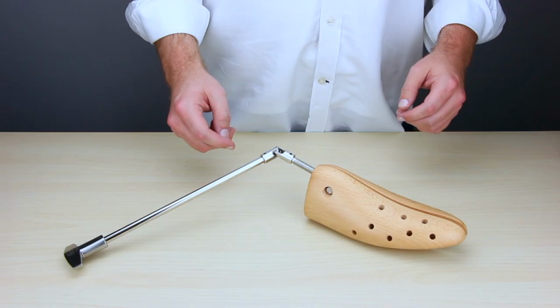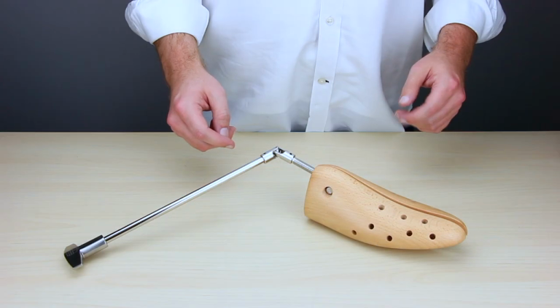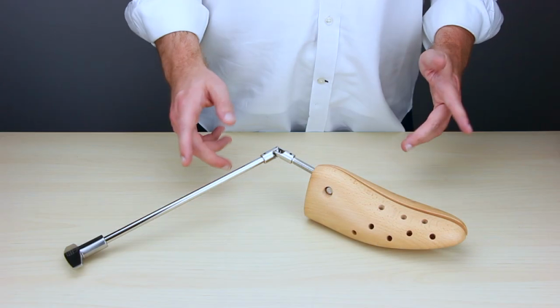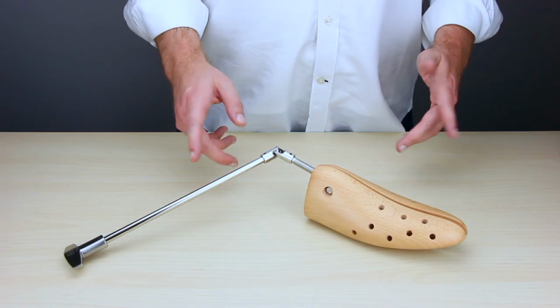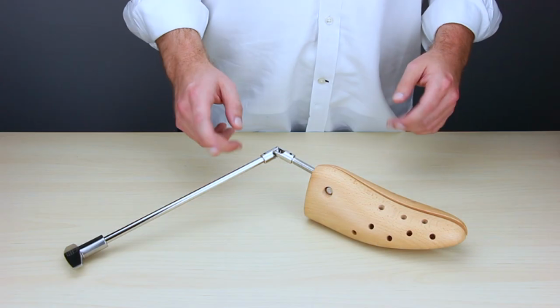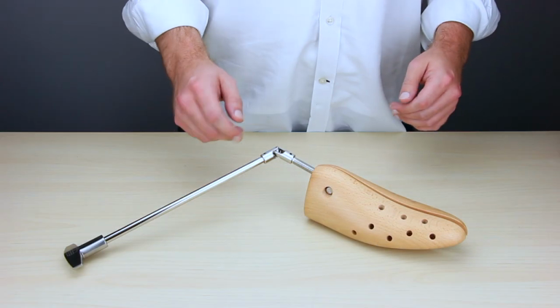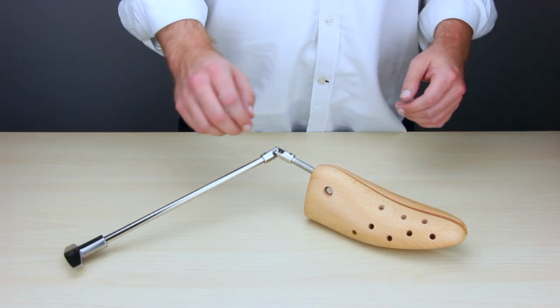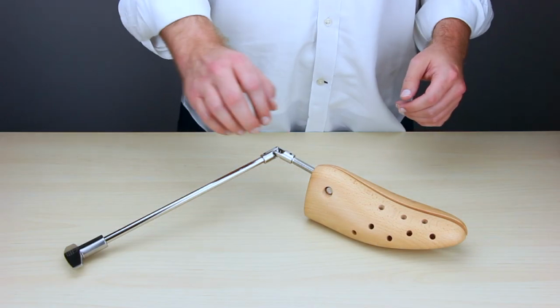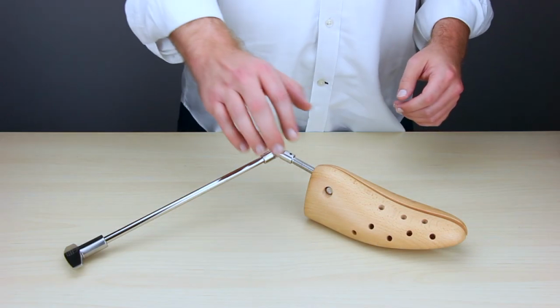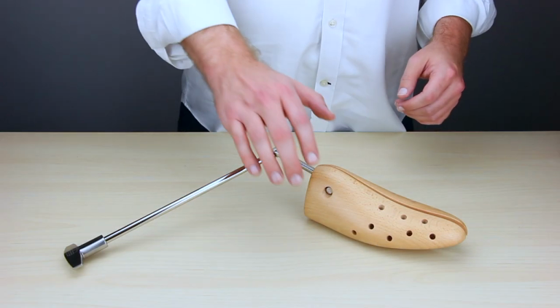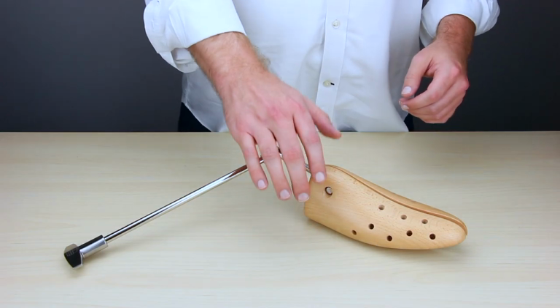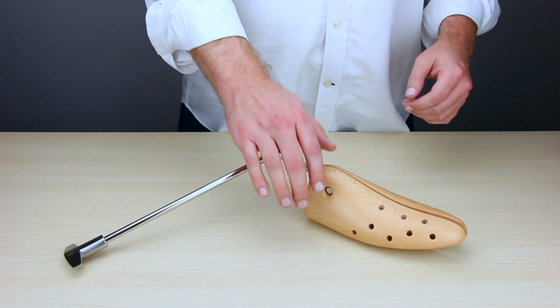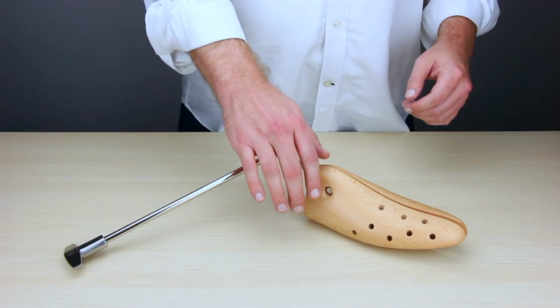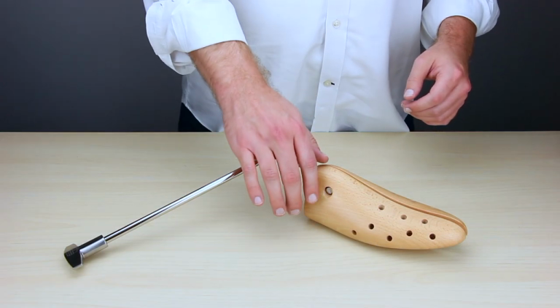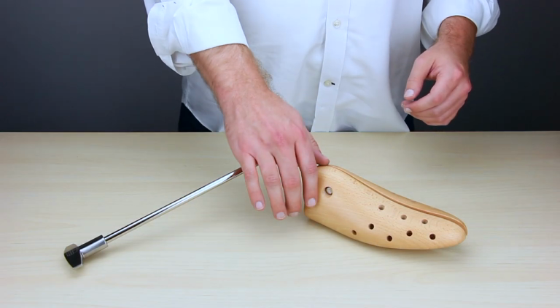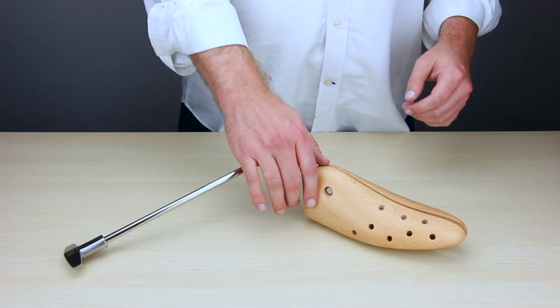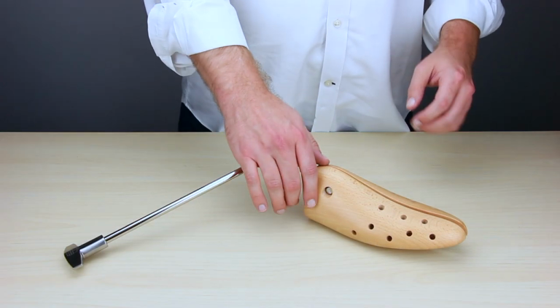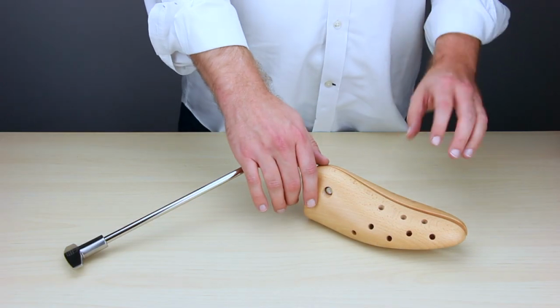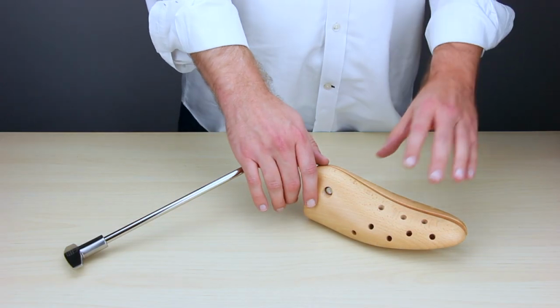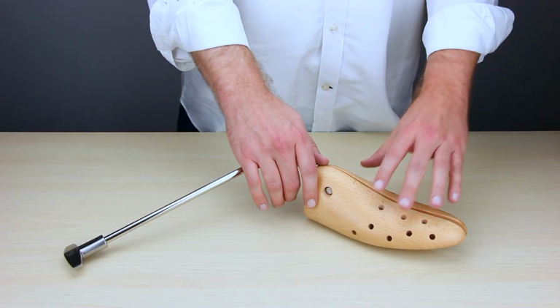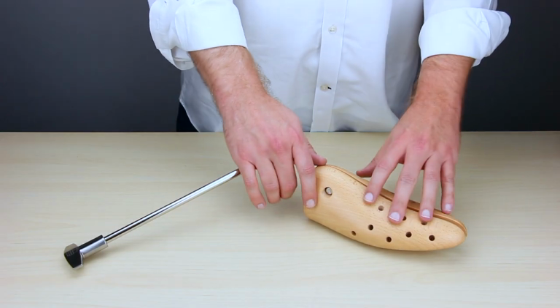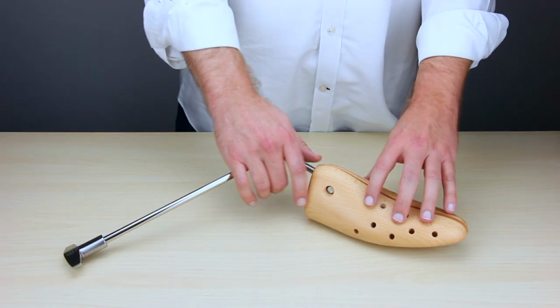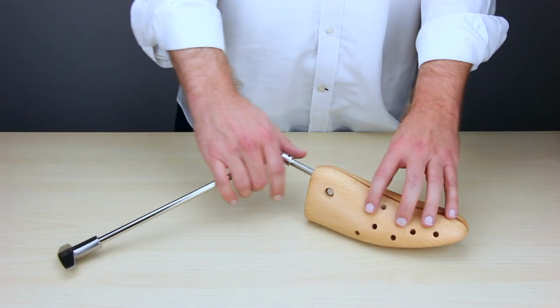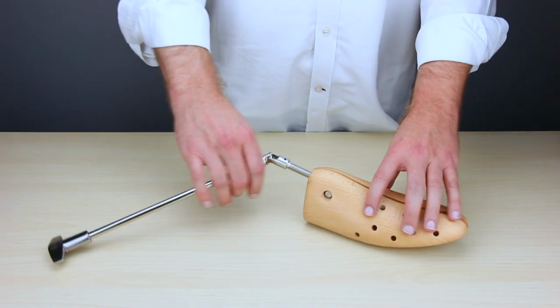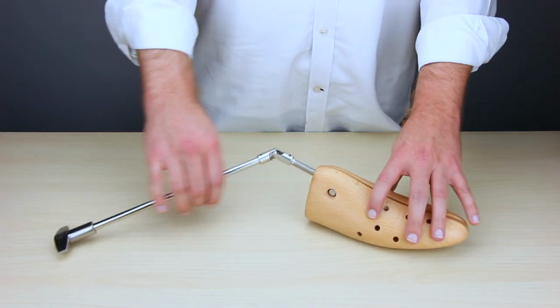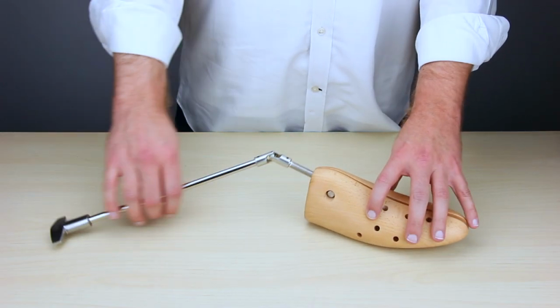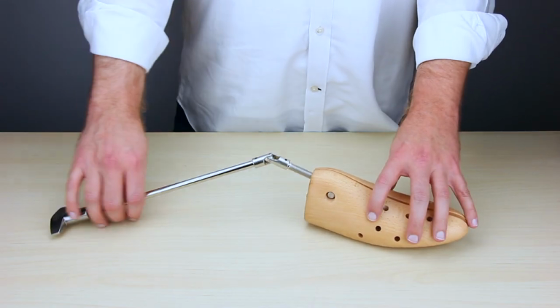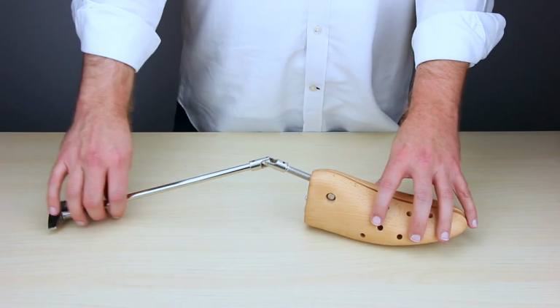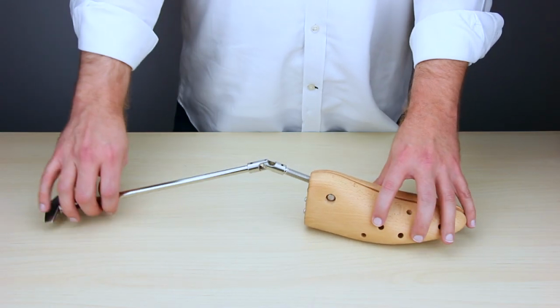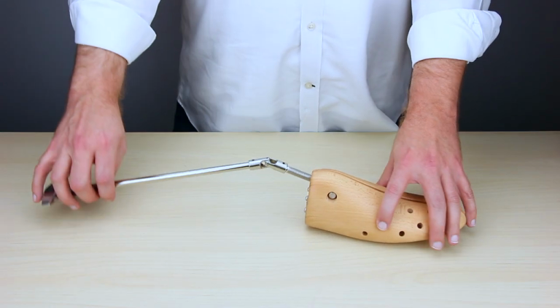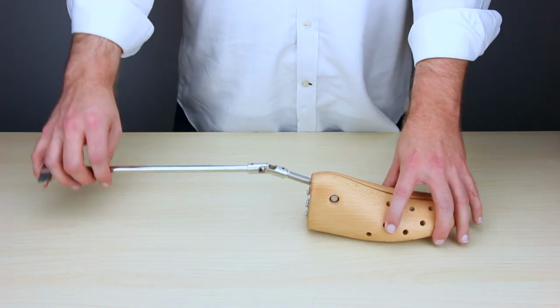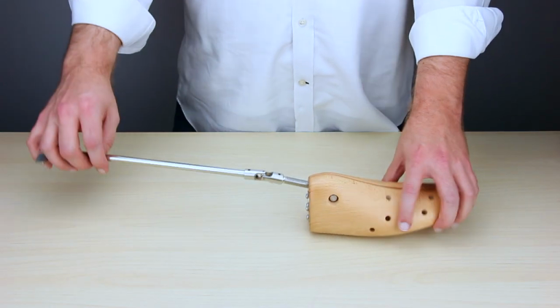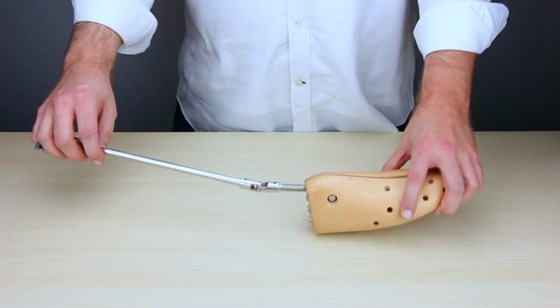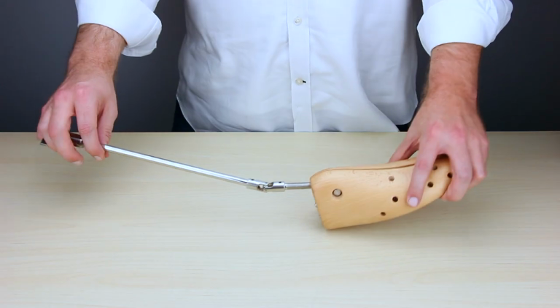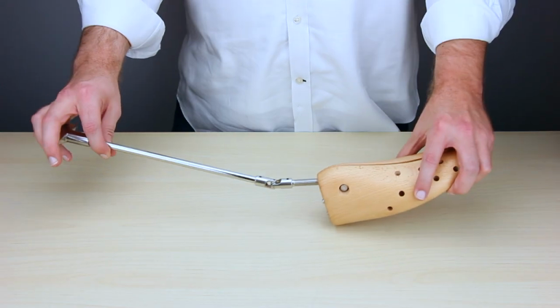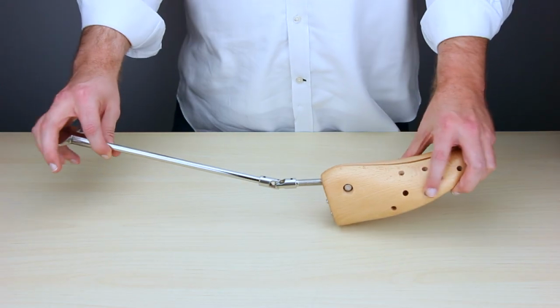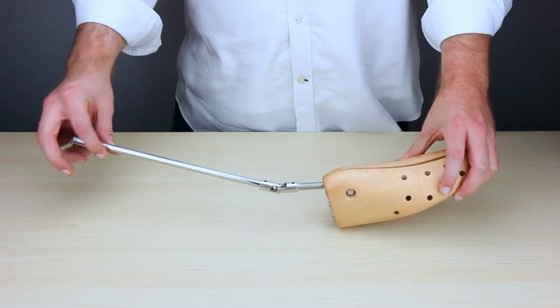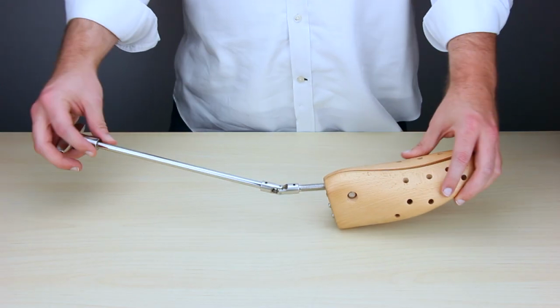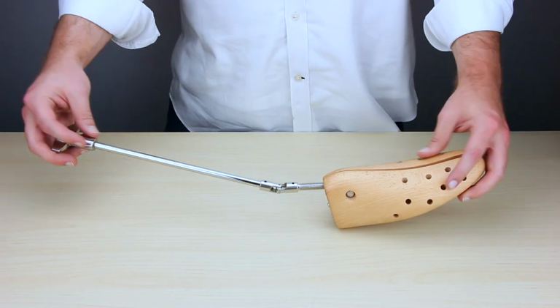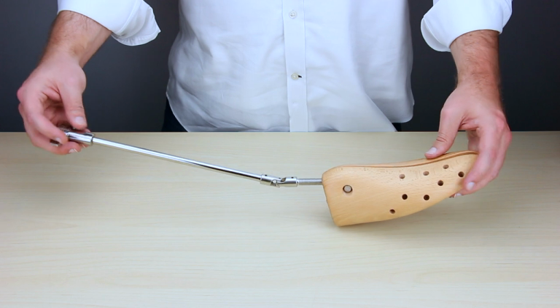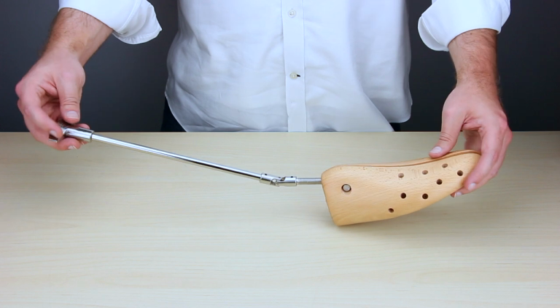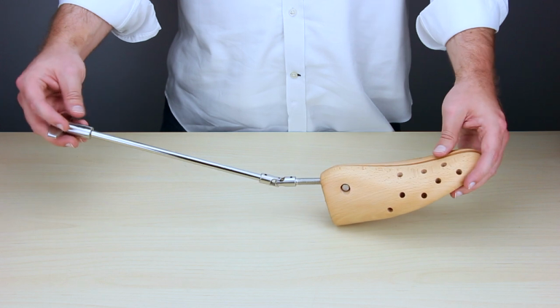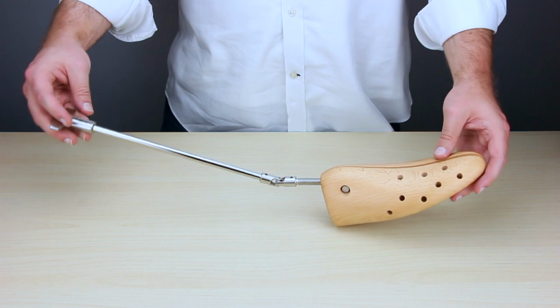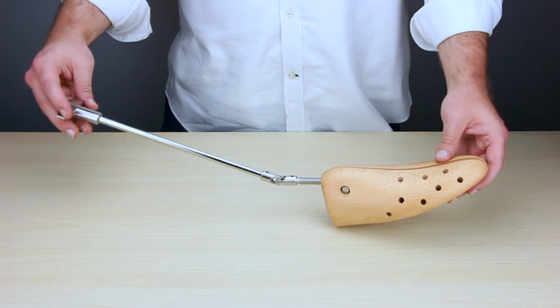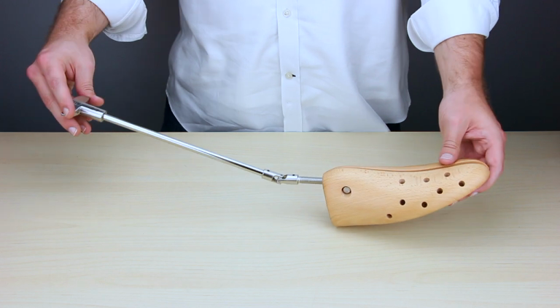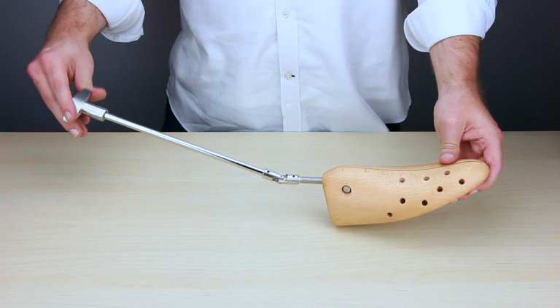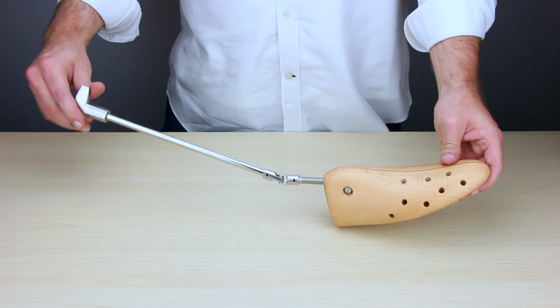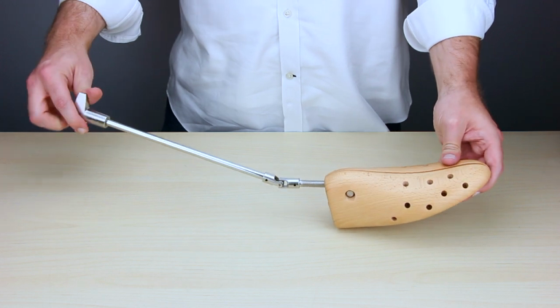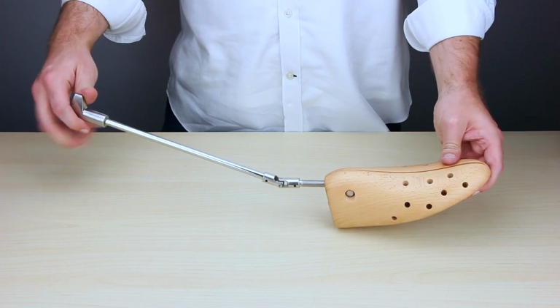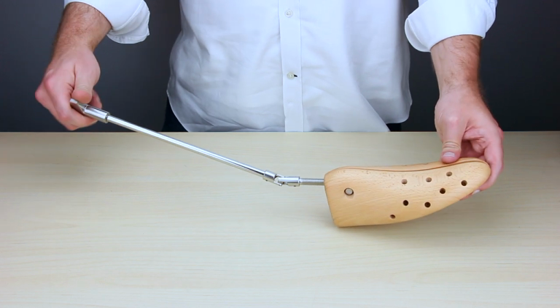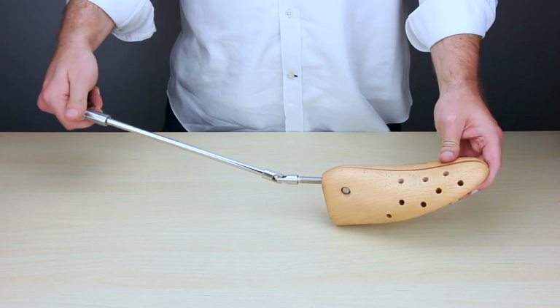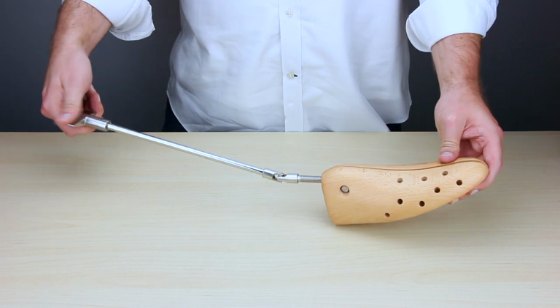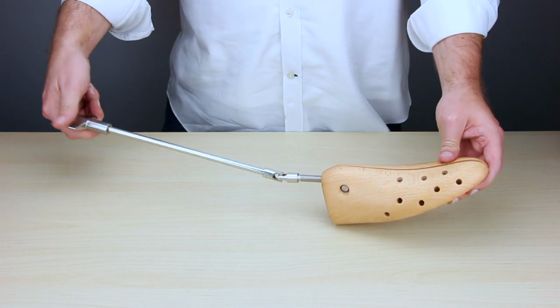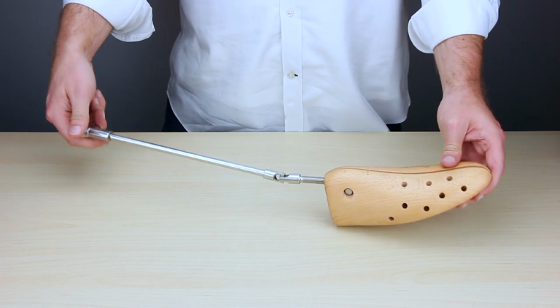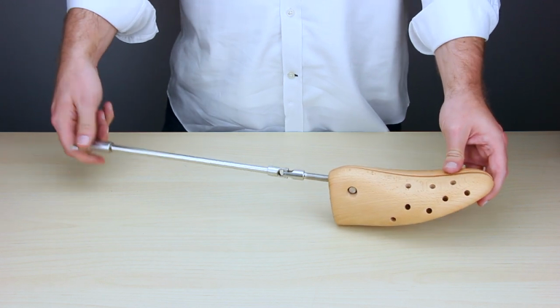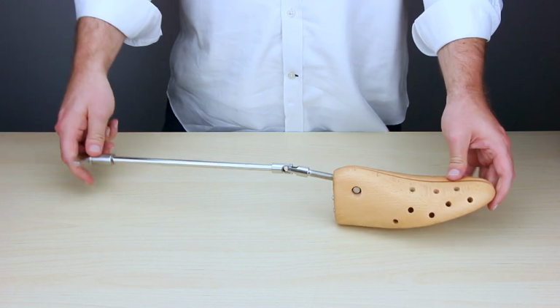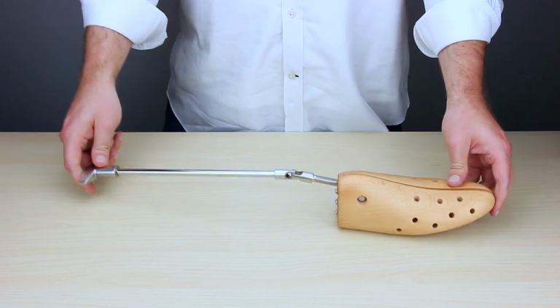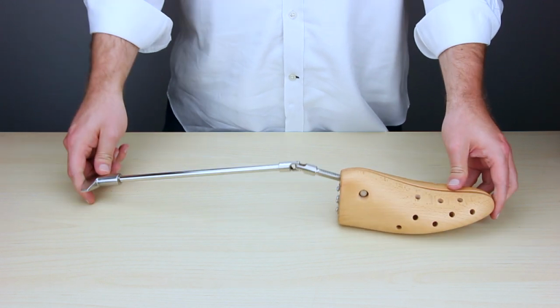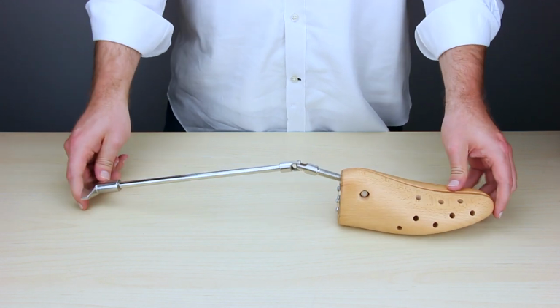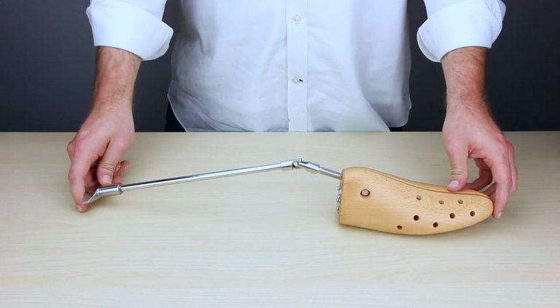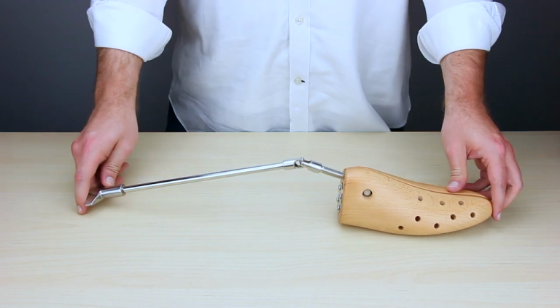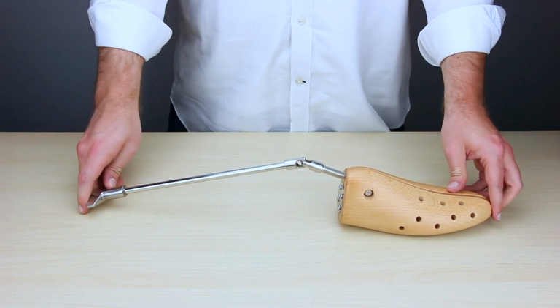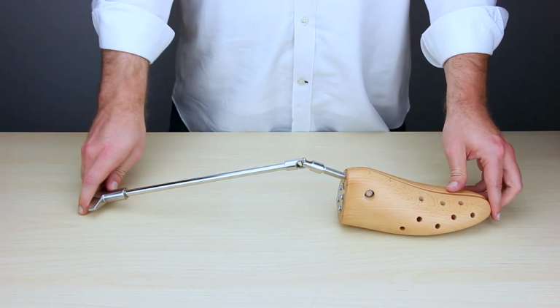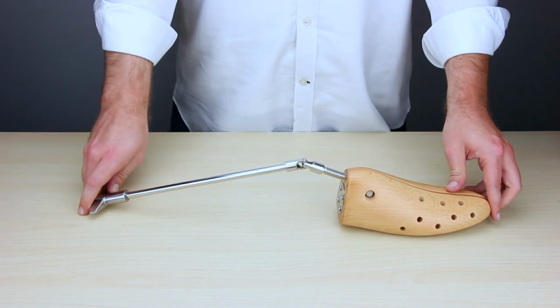Hello. Today we'll be going over how to use our all metal and wood Hounds Bay Boxer Boot Stretcher.